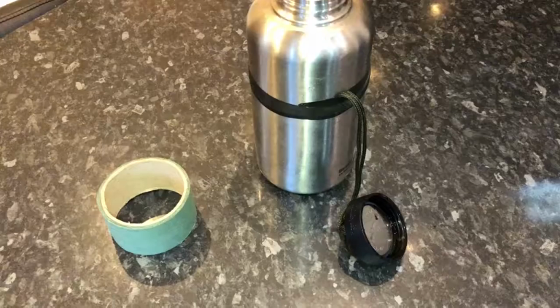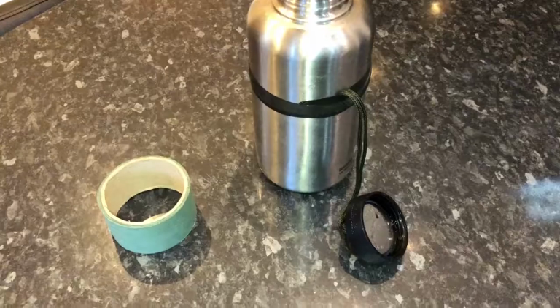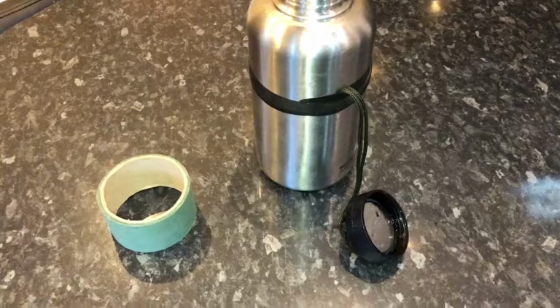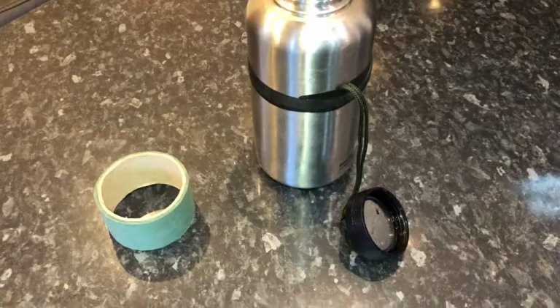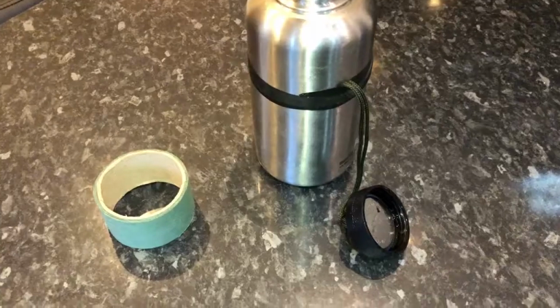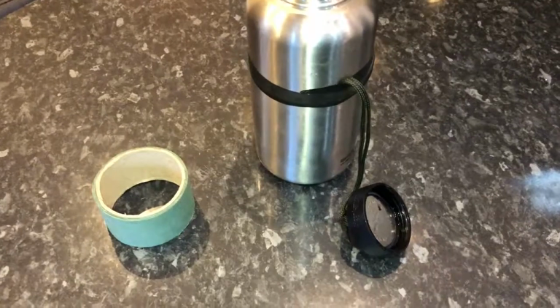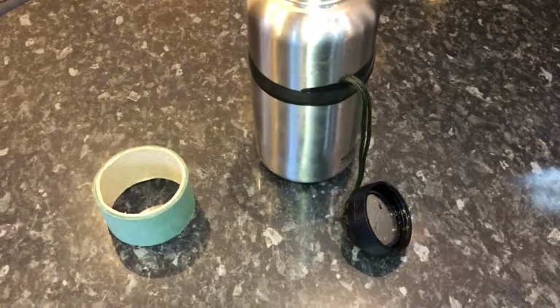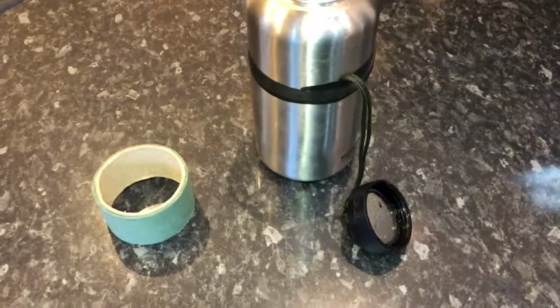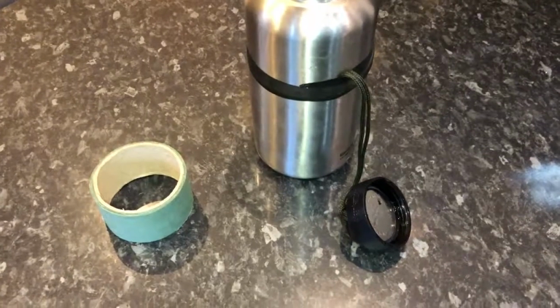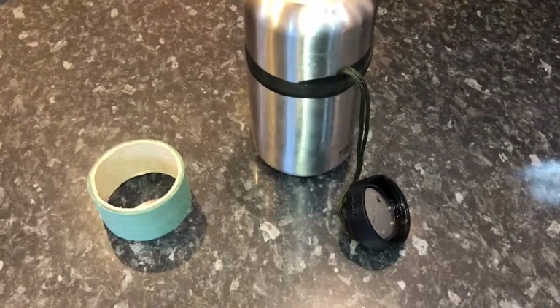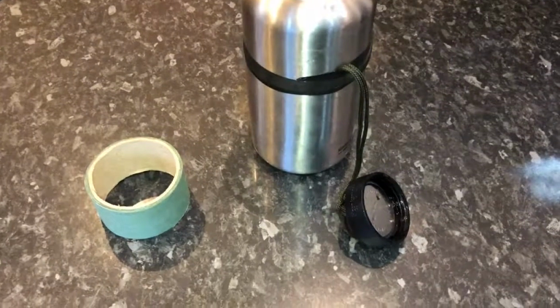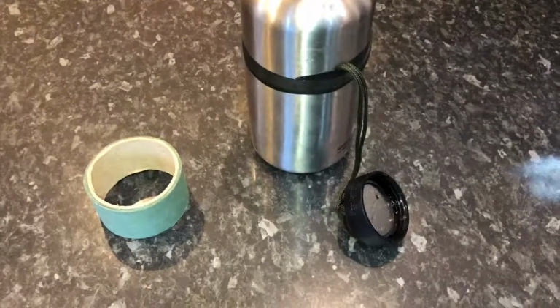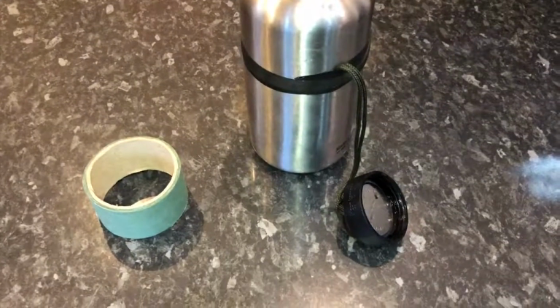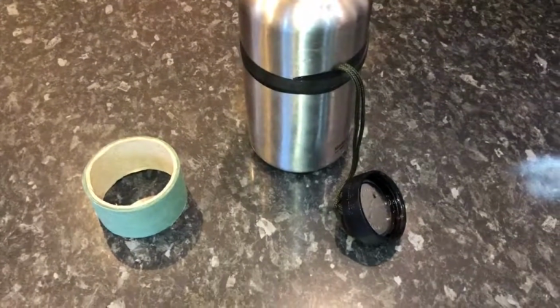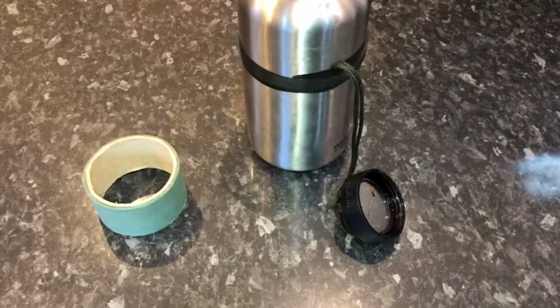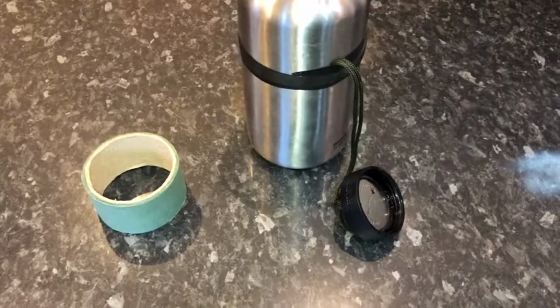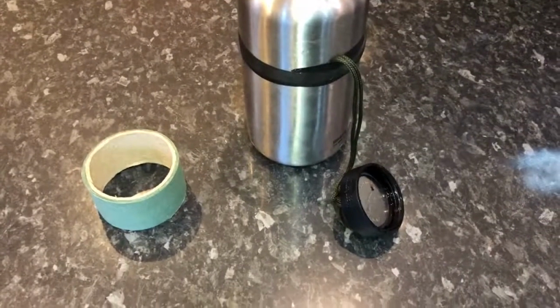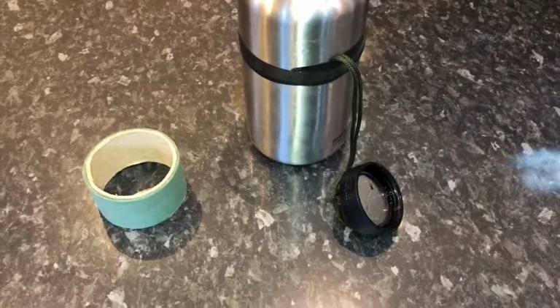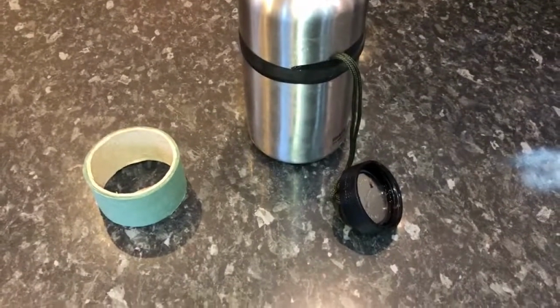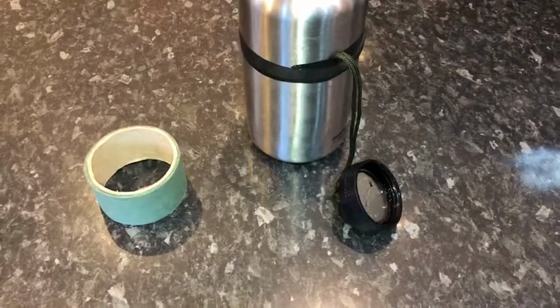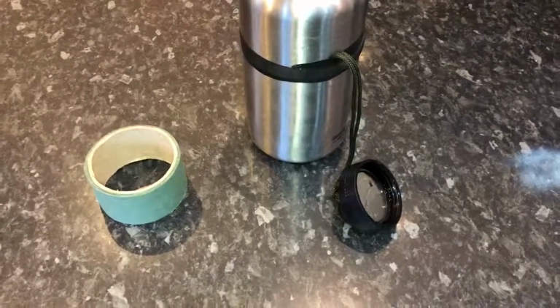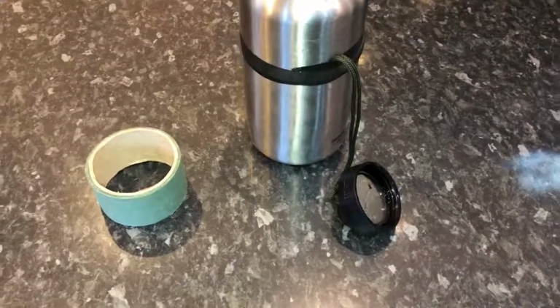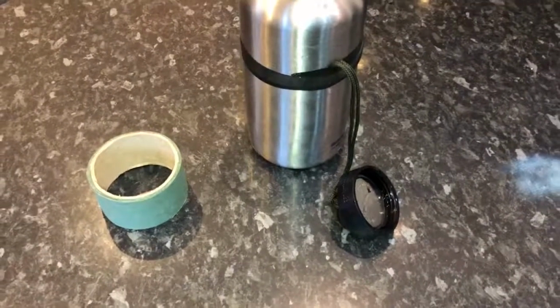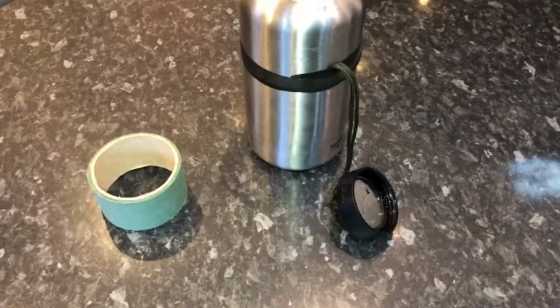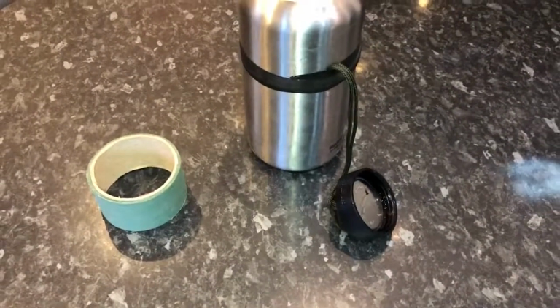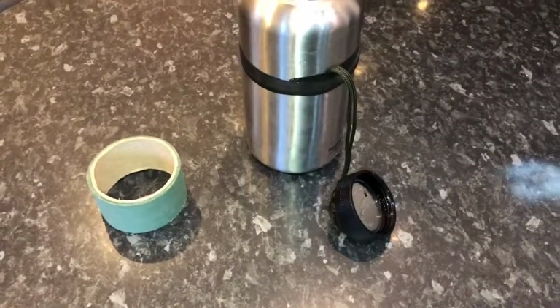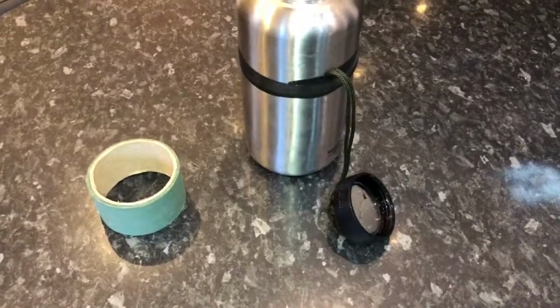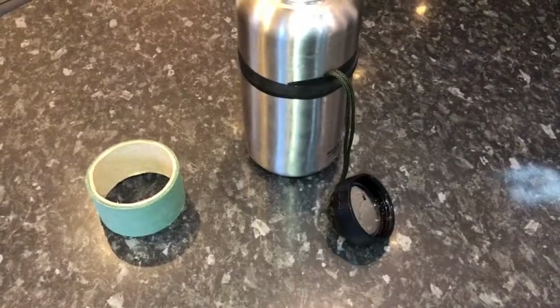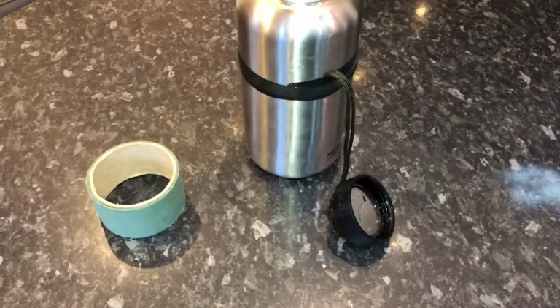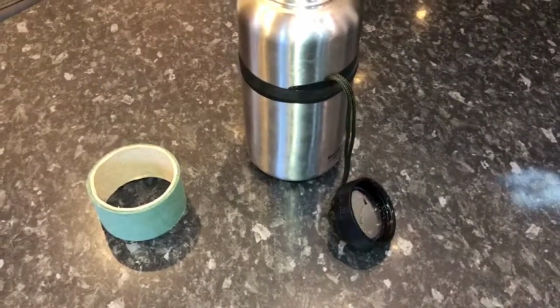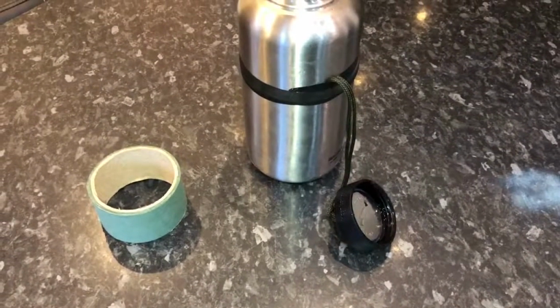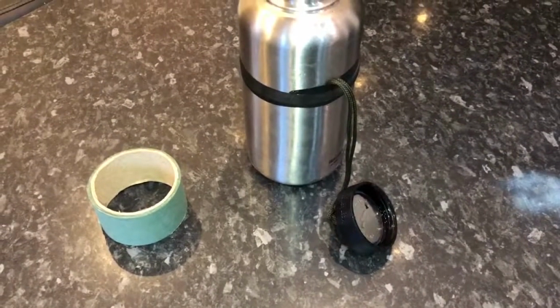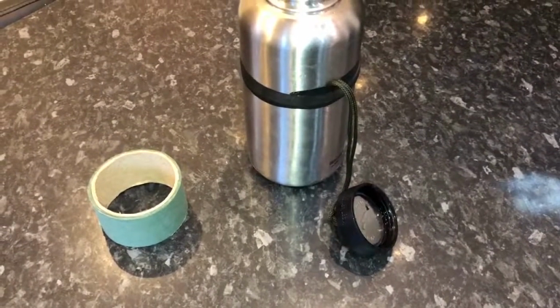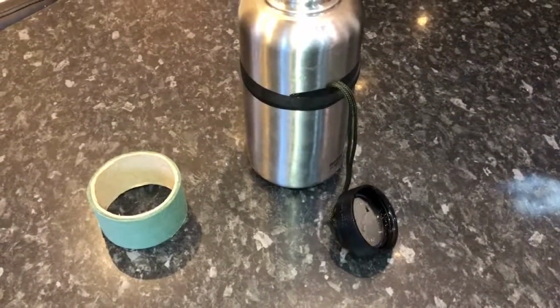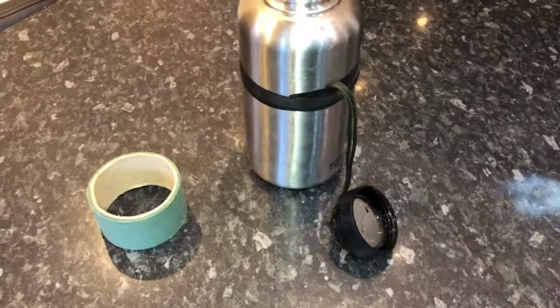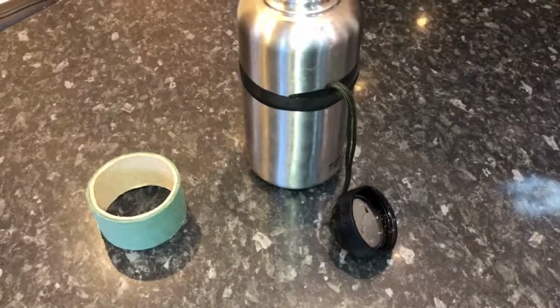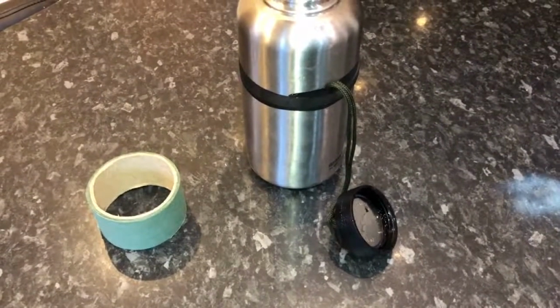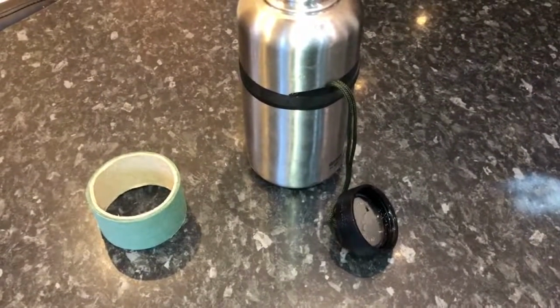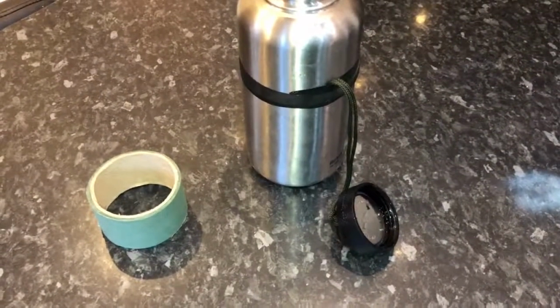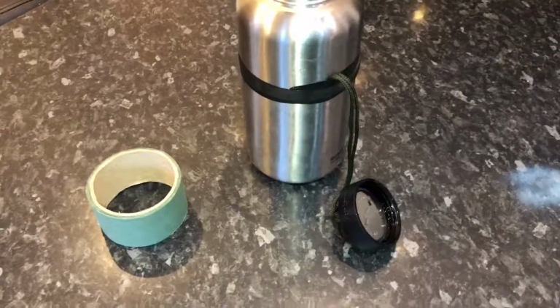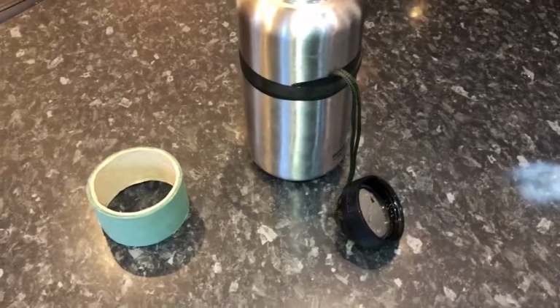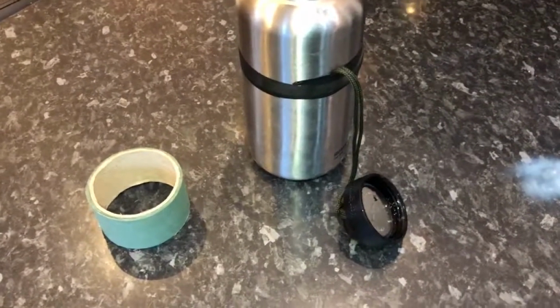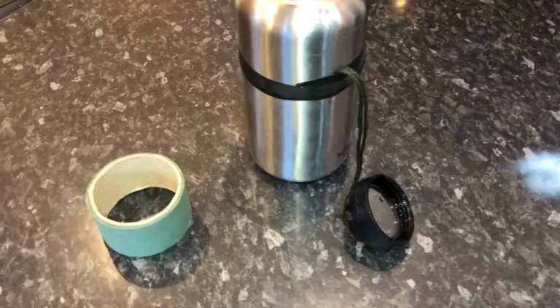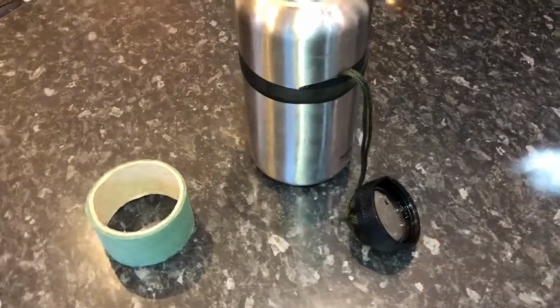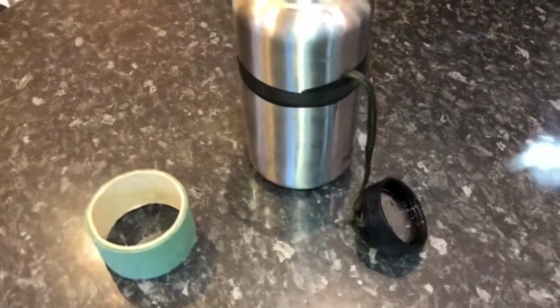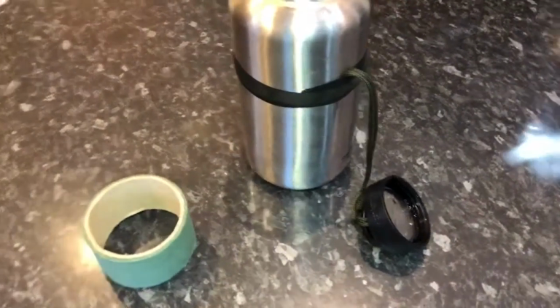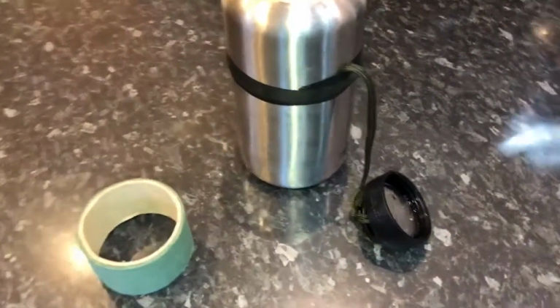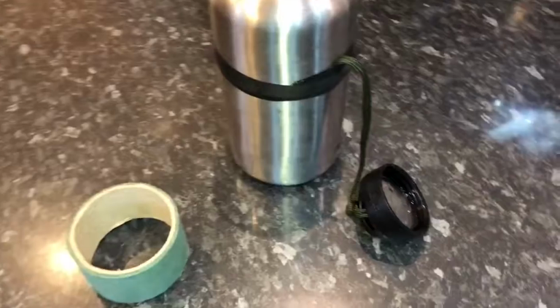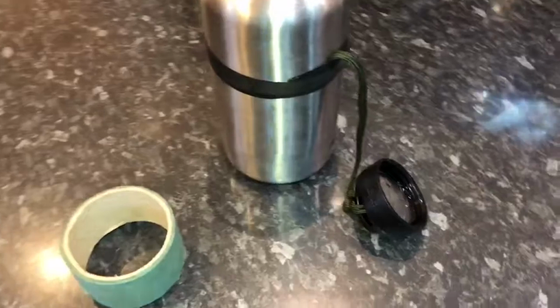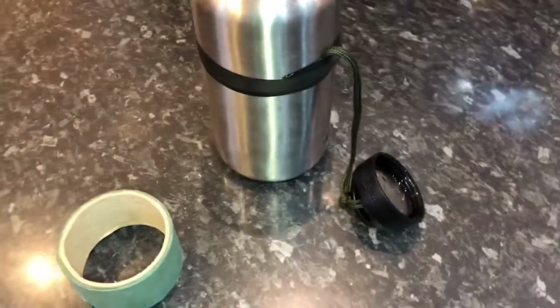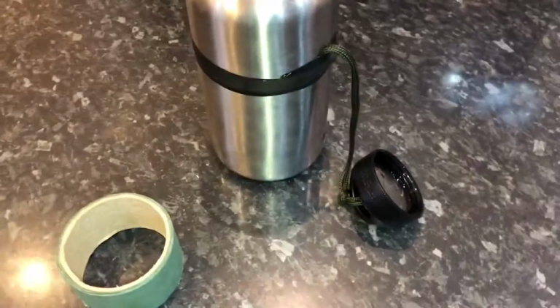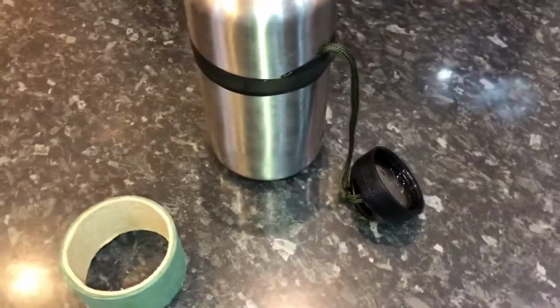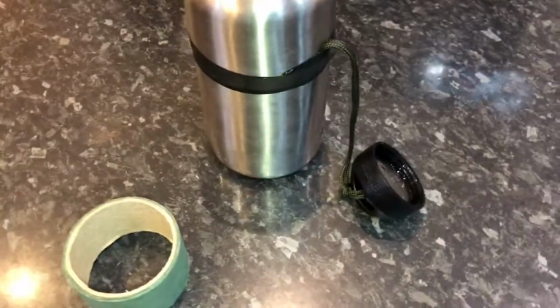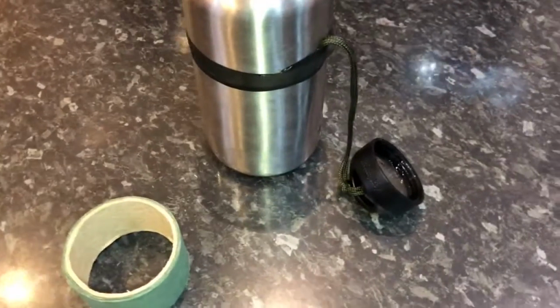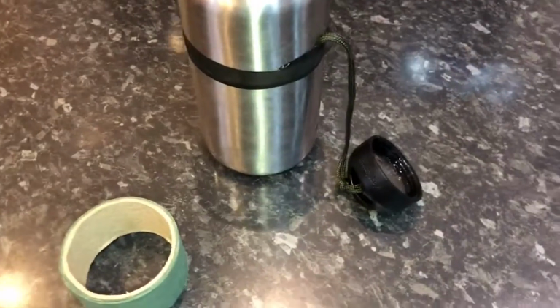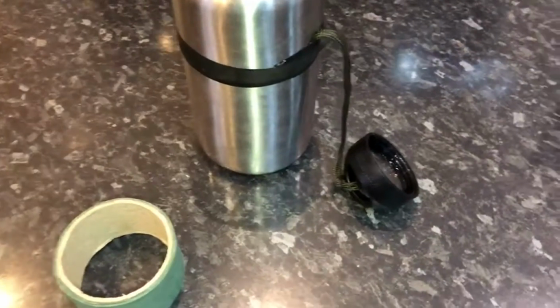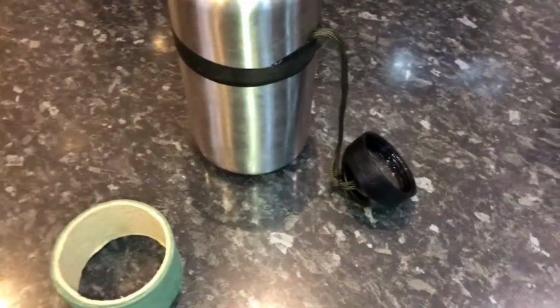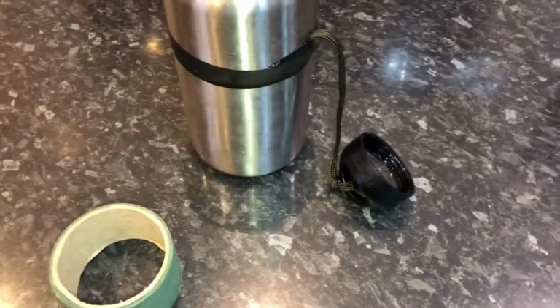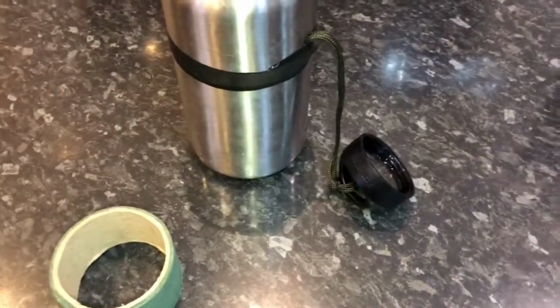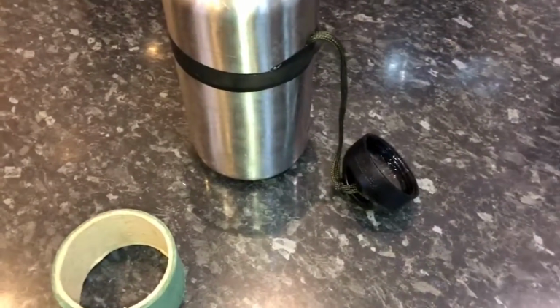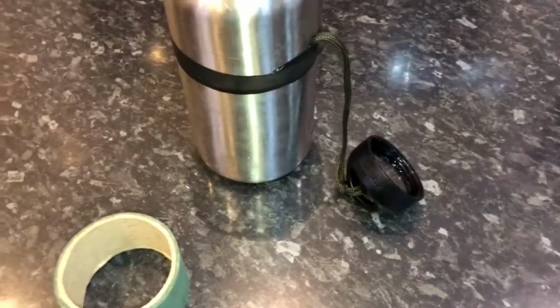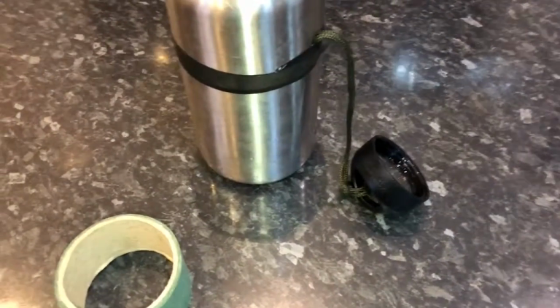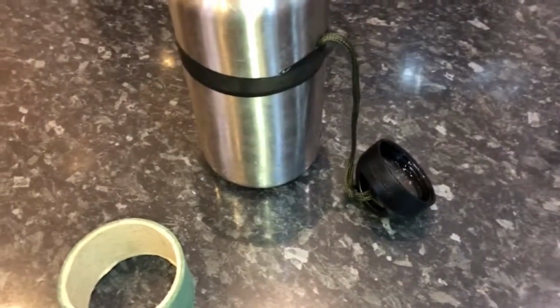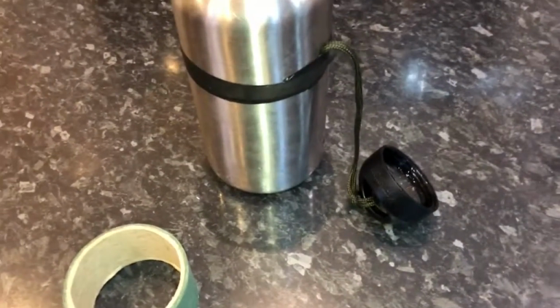Hi everyone, welcome back to the channel. What I've got for you in this video is a quick tip on how to prevent losing your water bottle lid.